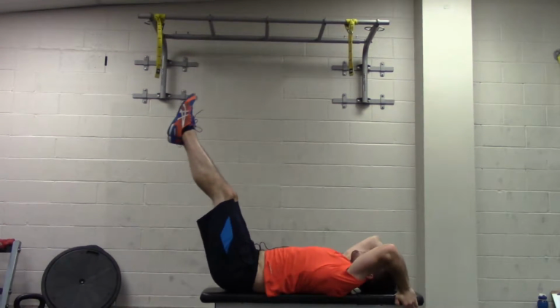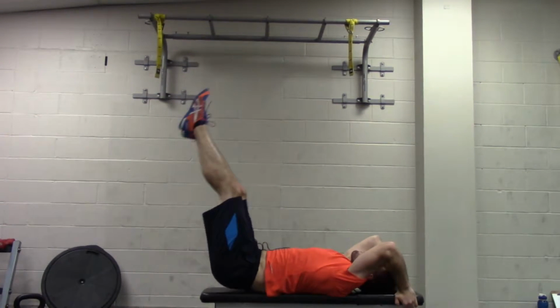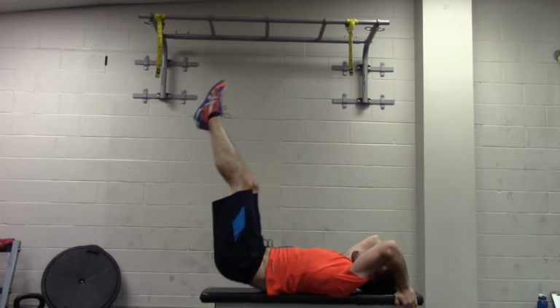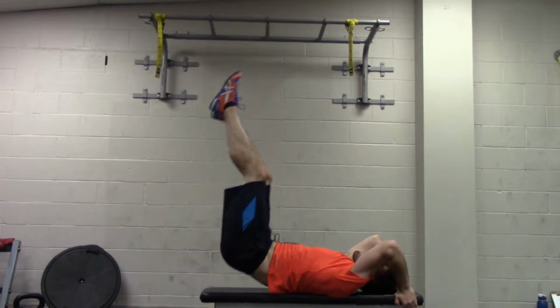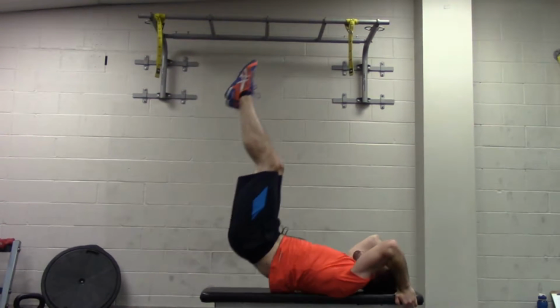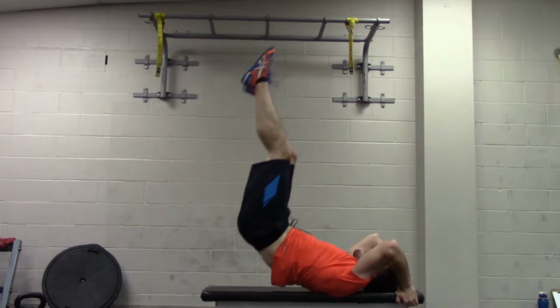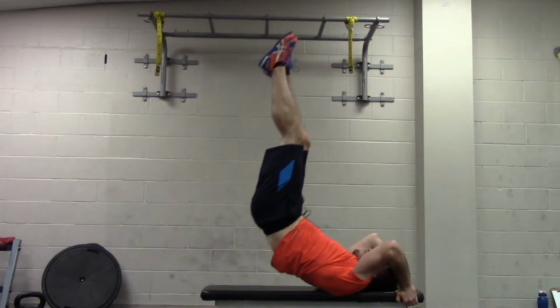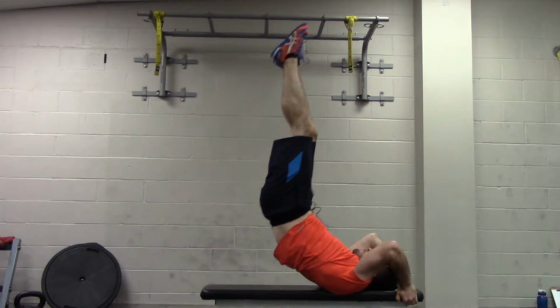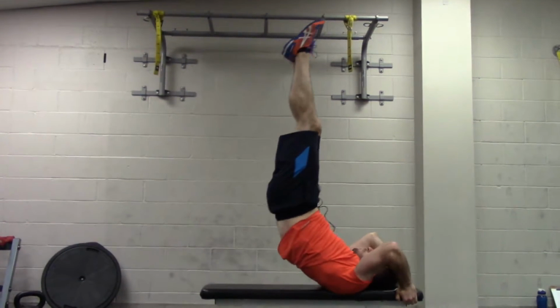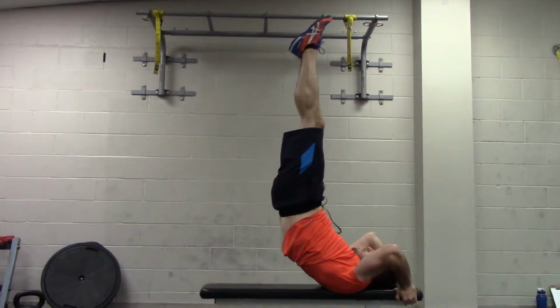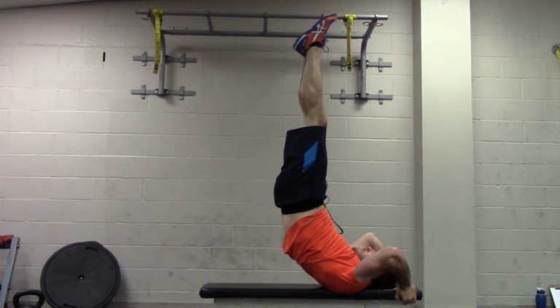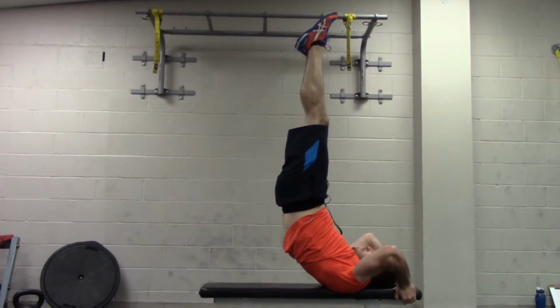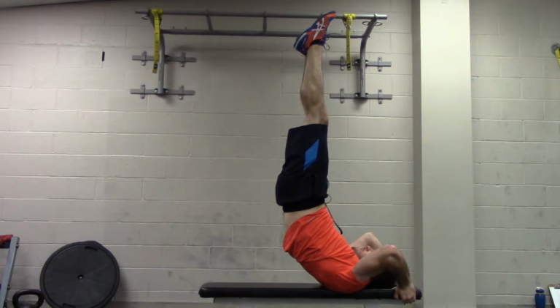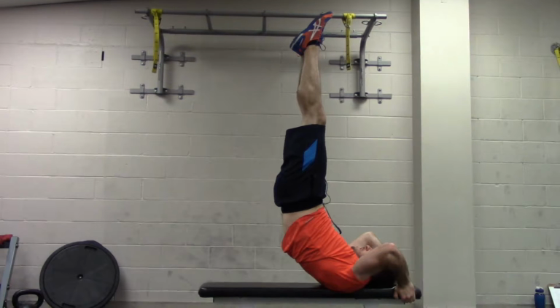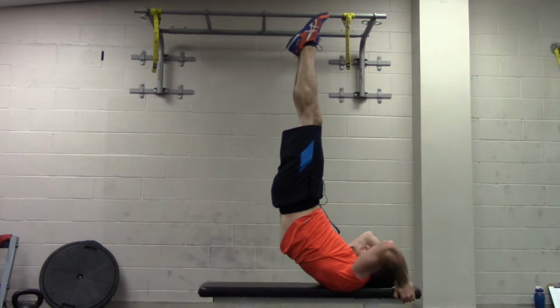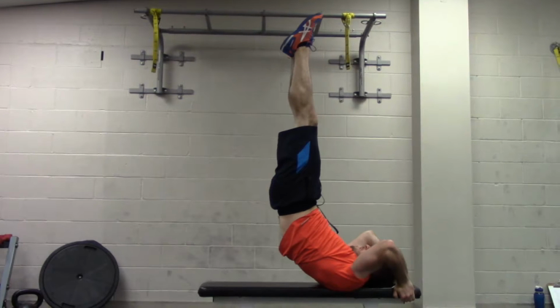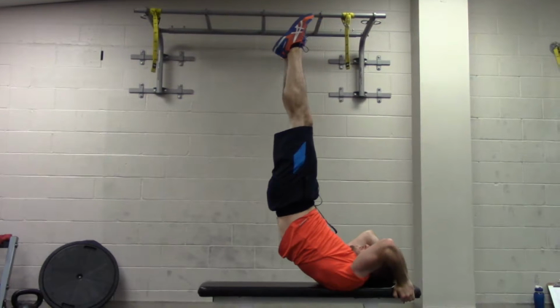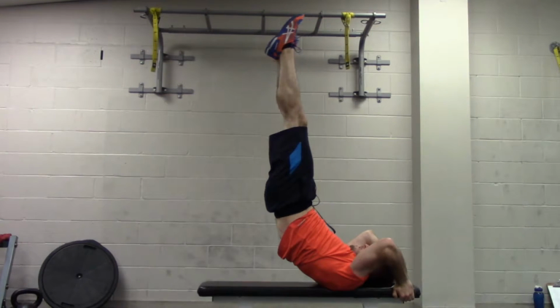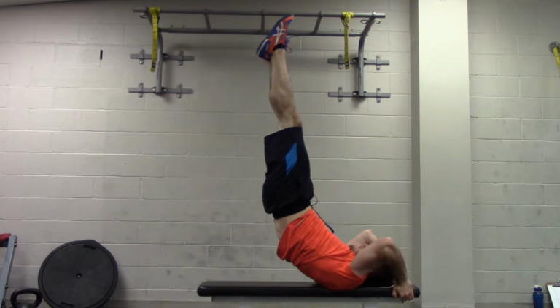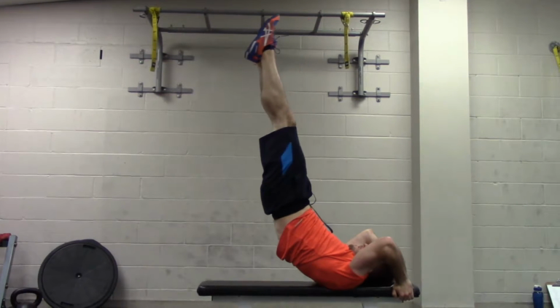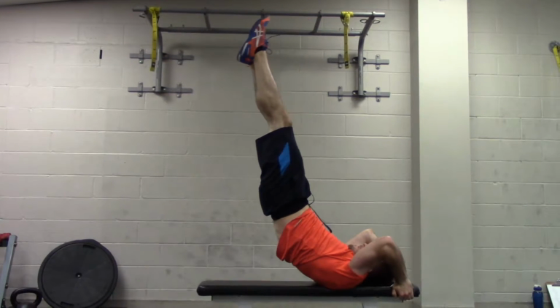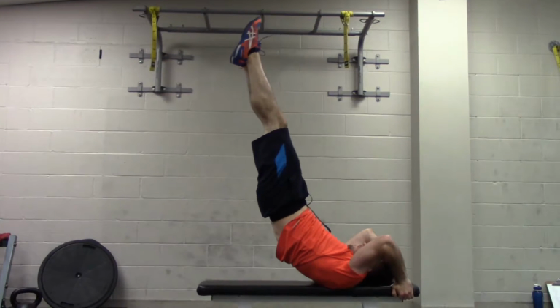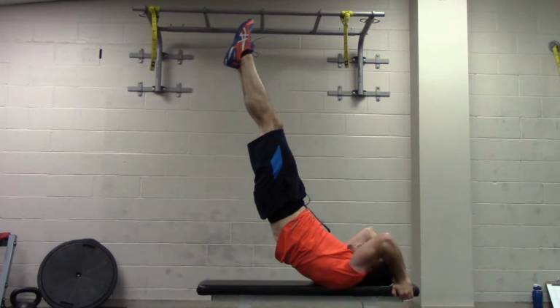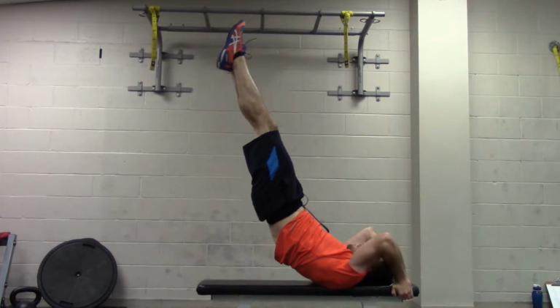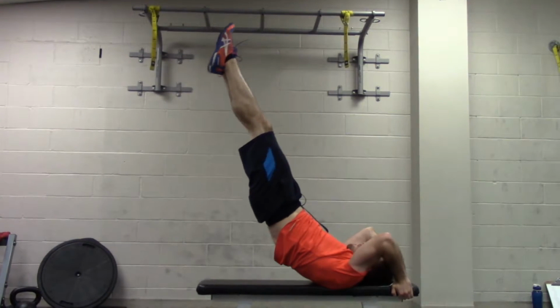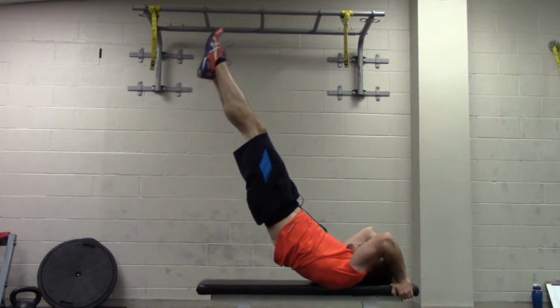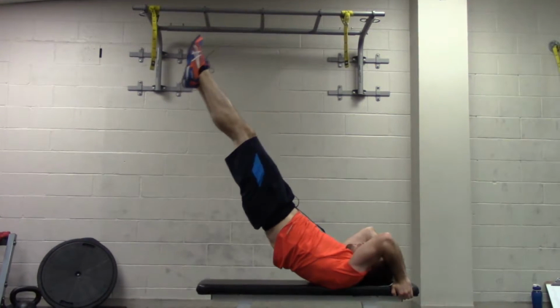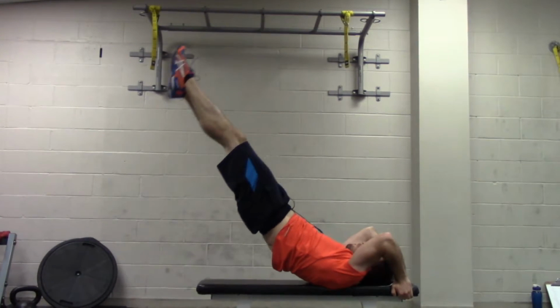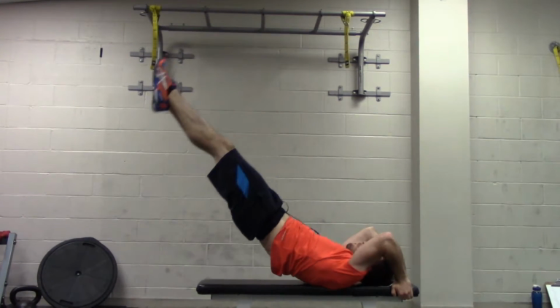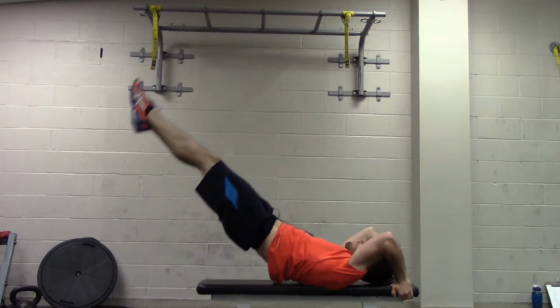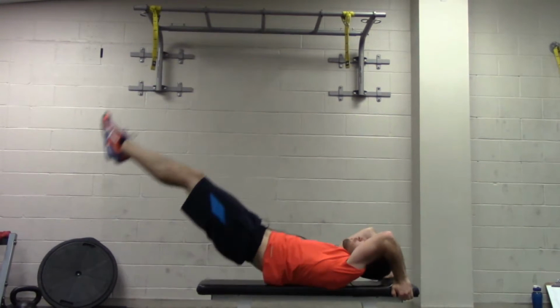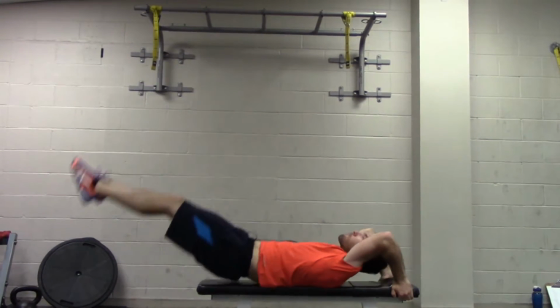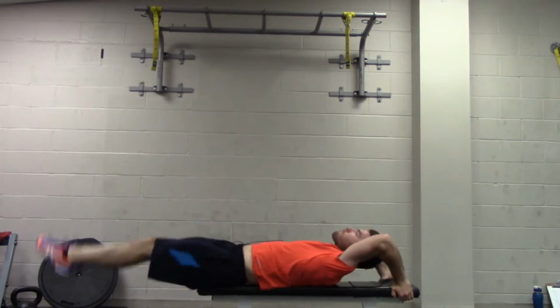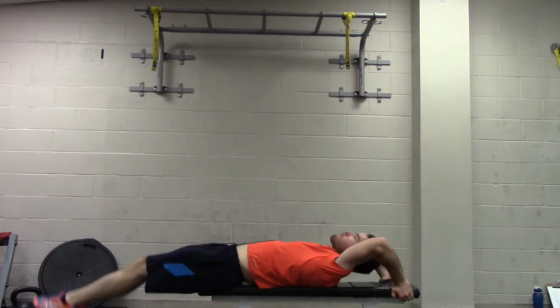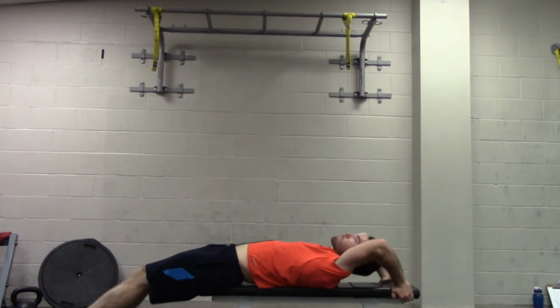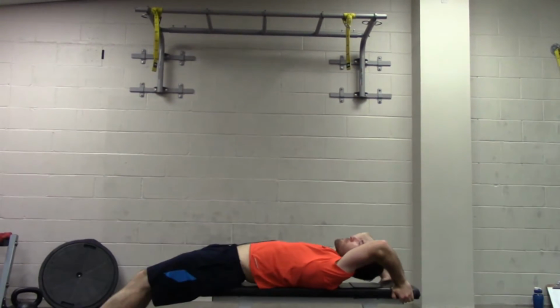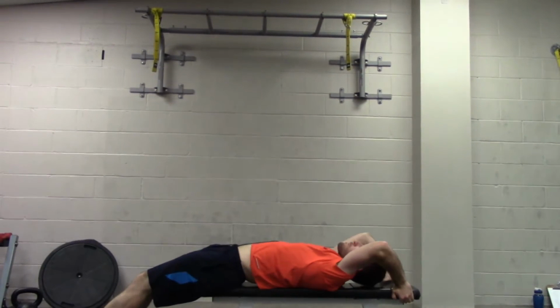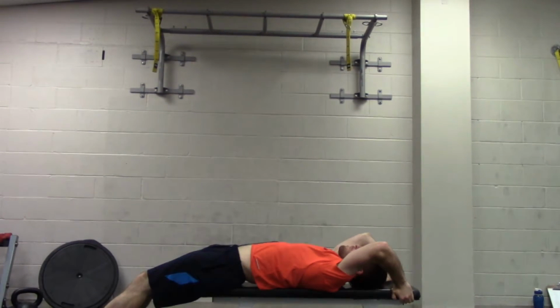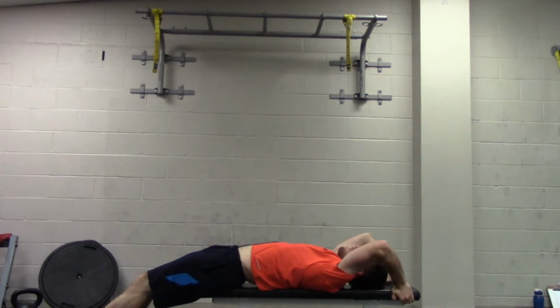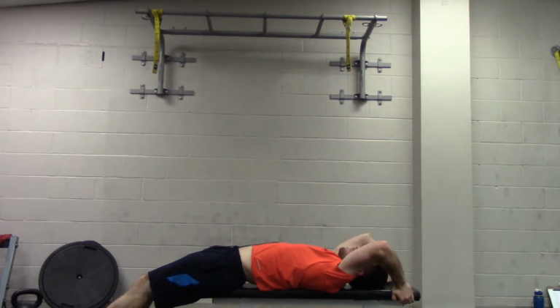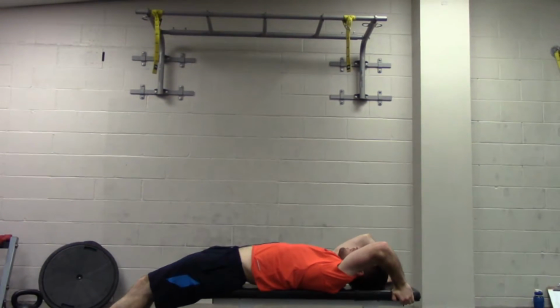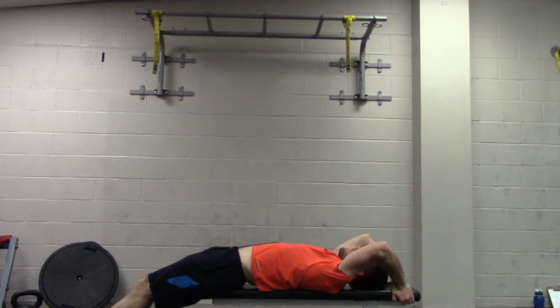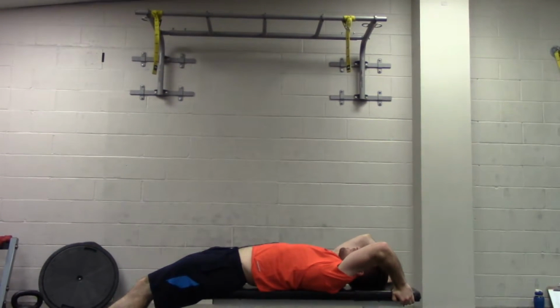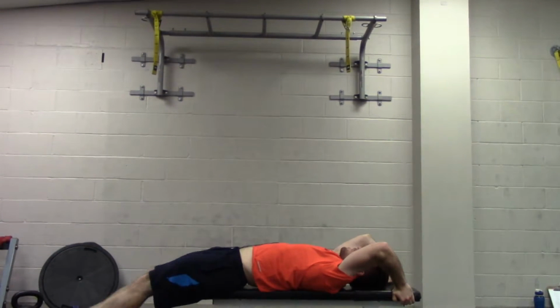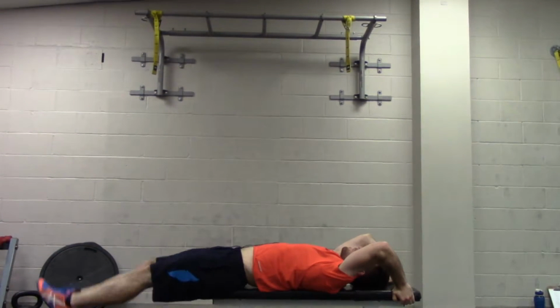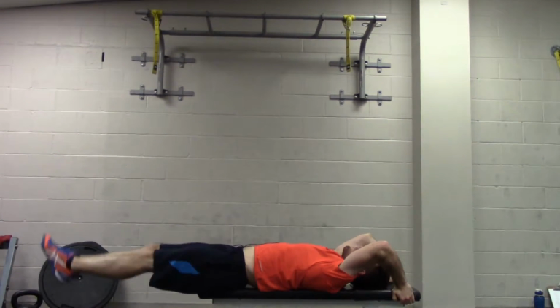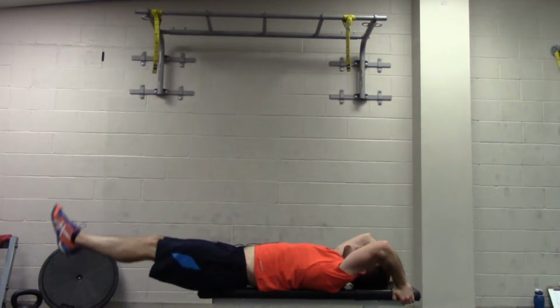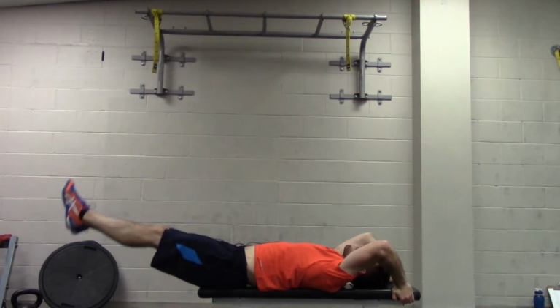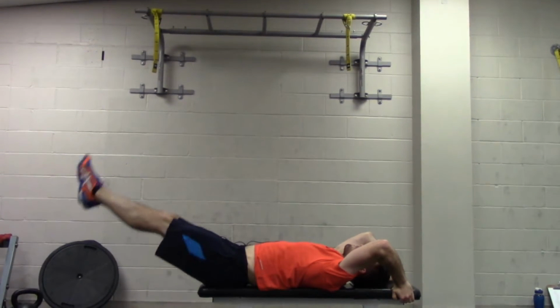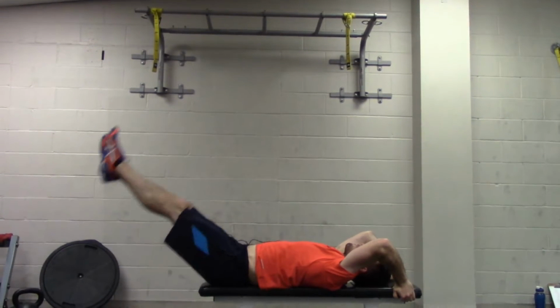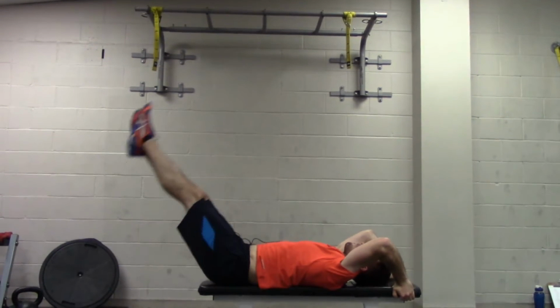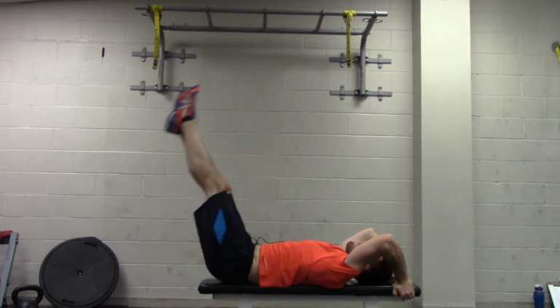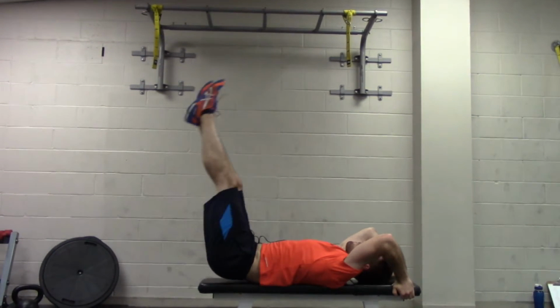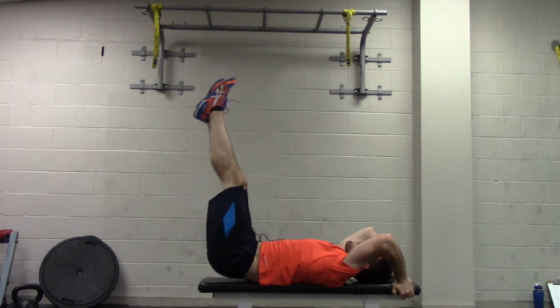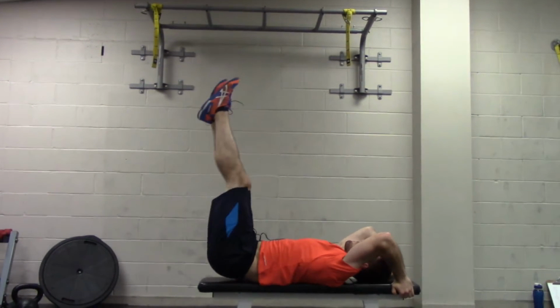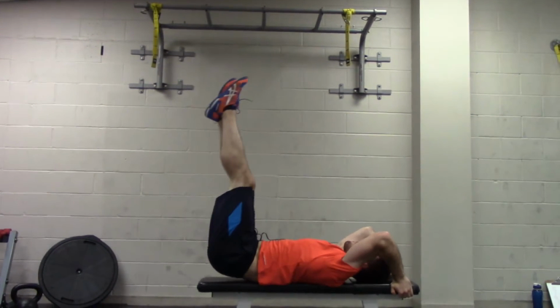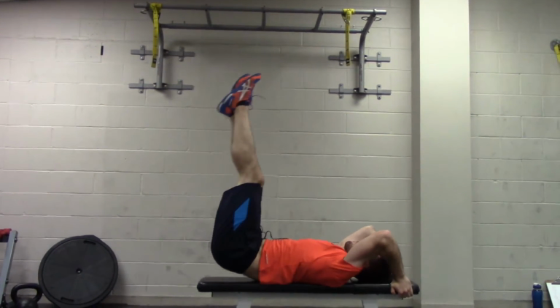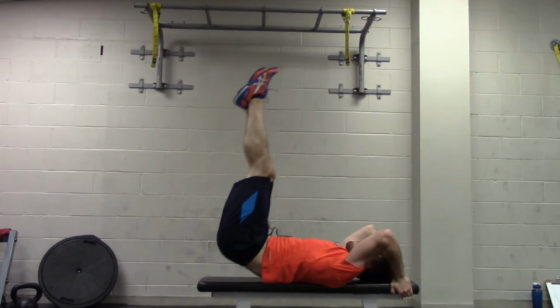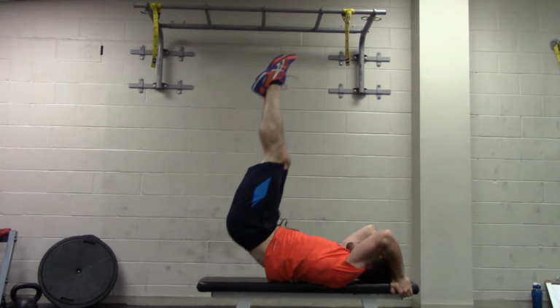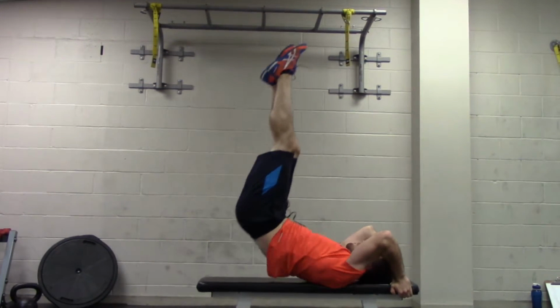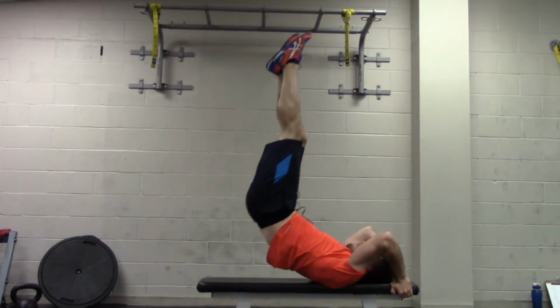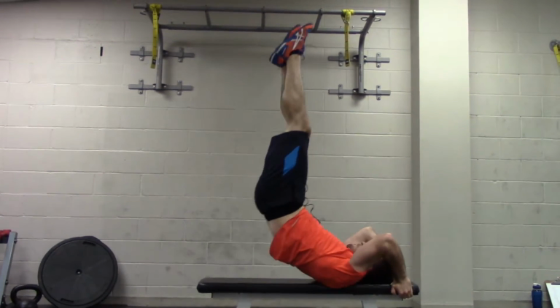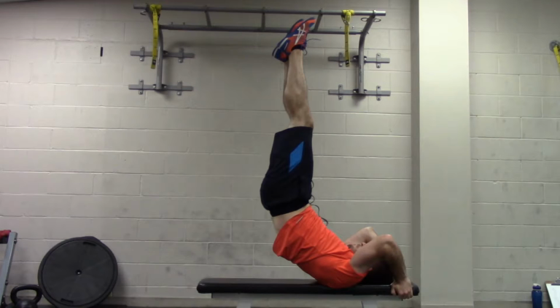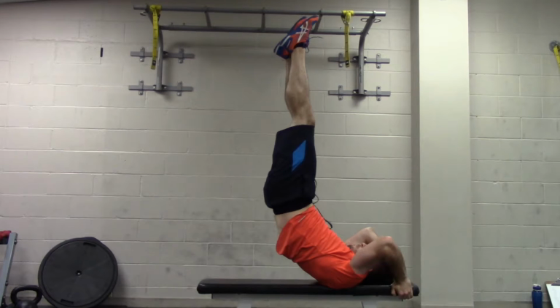As you get better, you want to be able to lift your legs and then press your hips up, rather than using leg momentum.